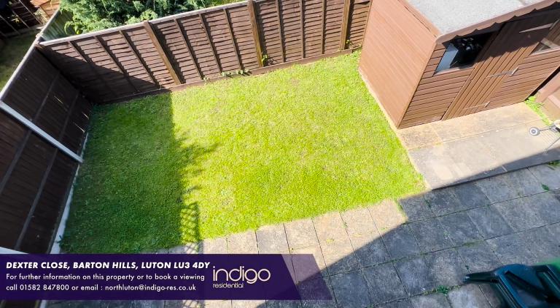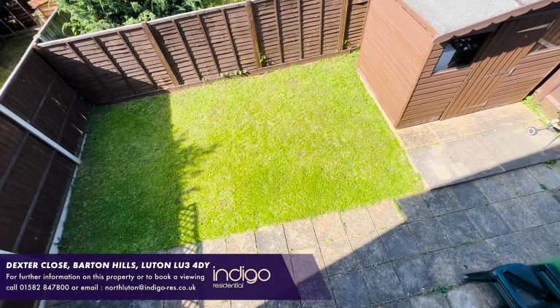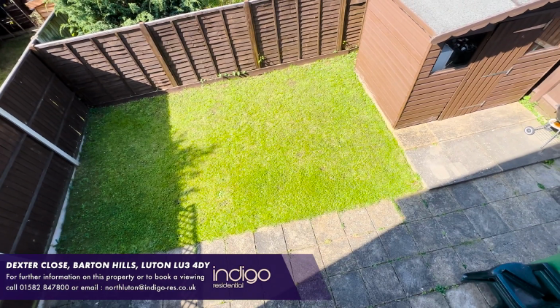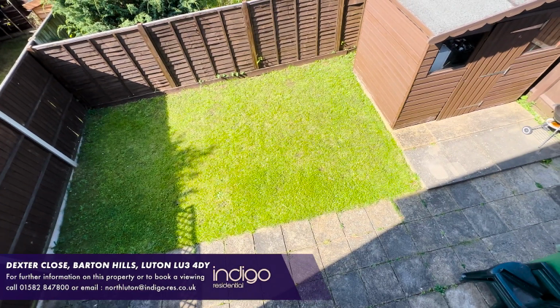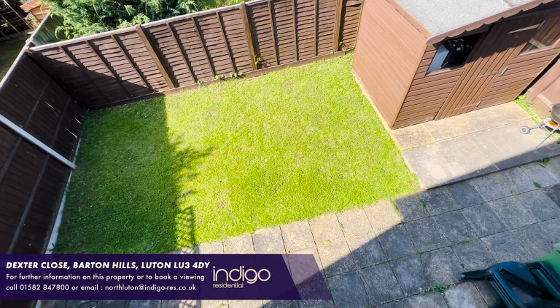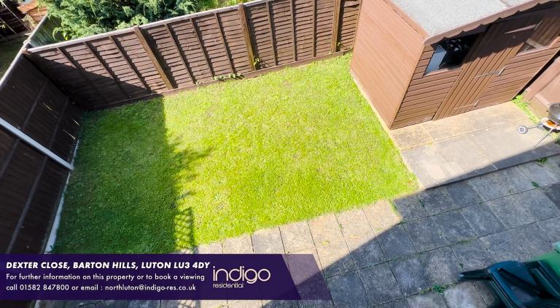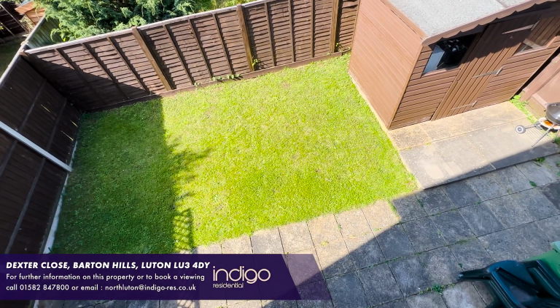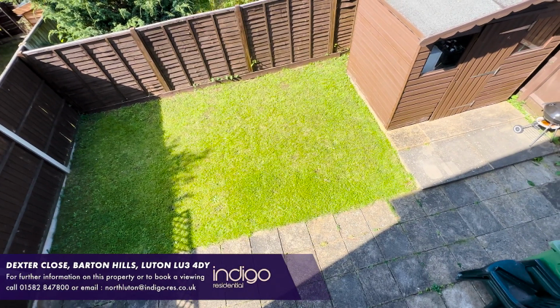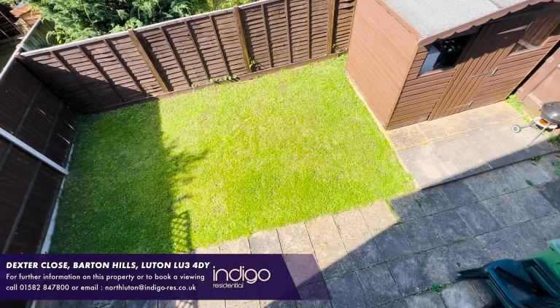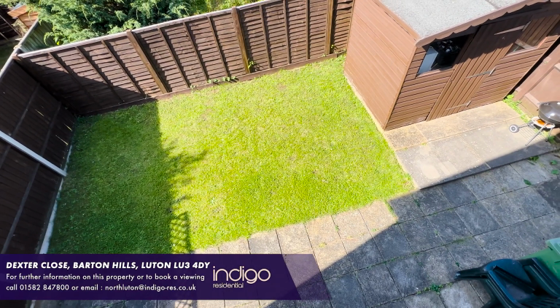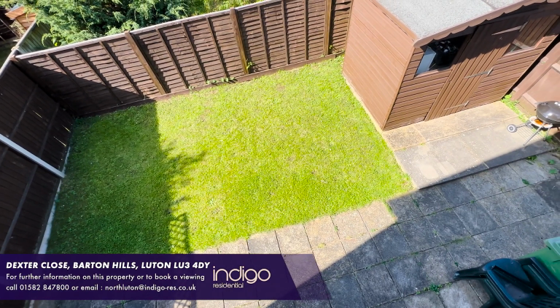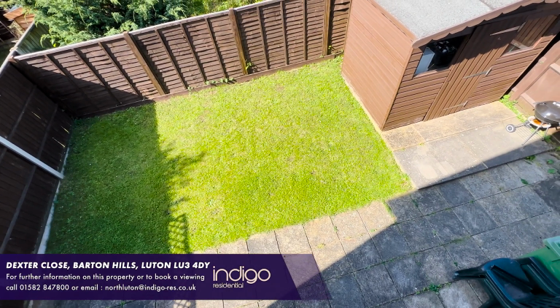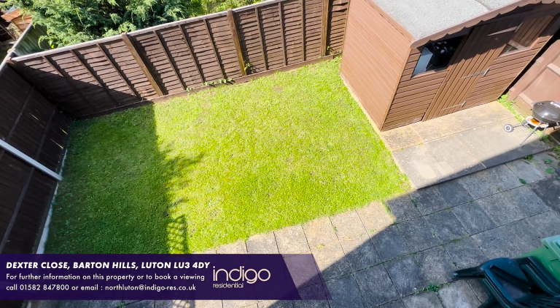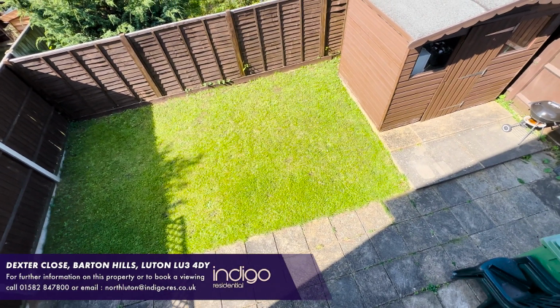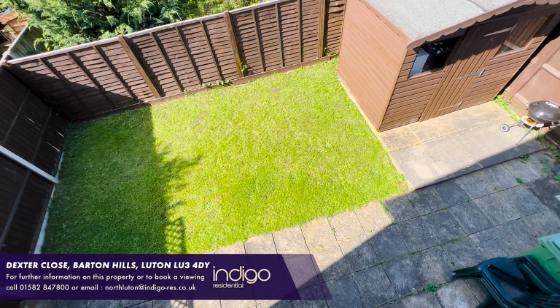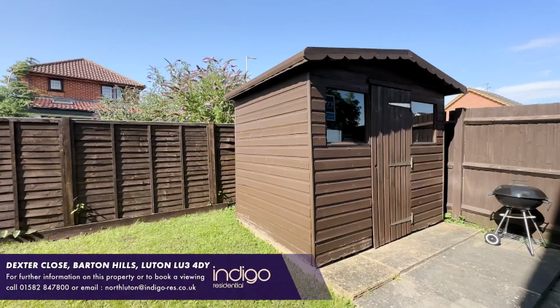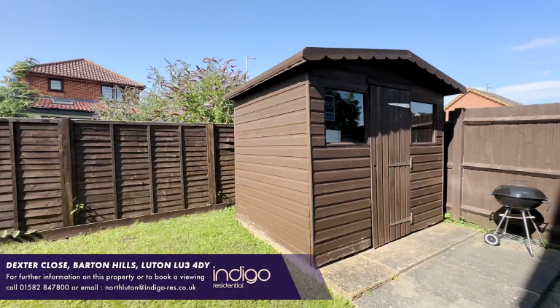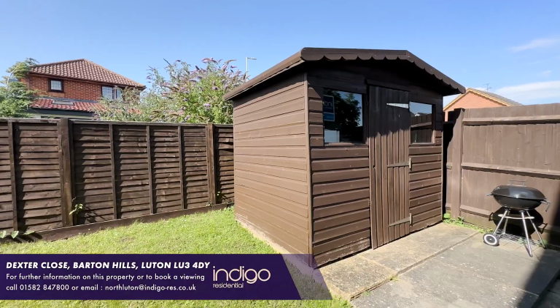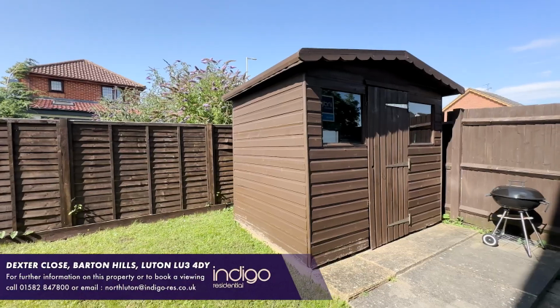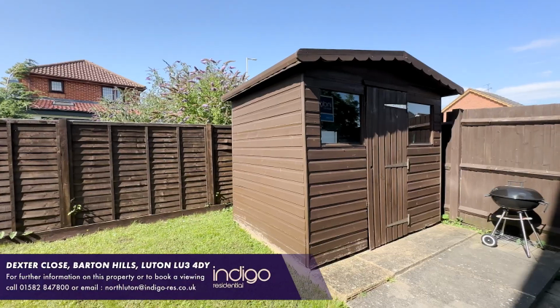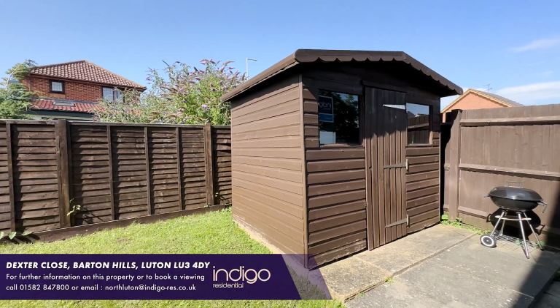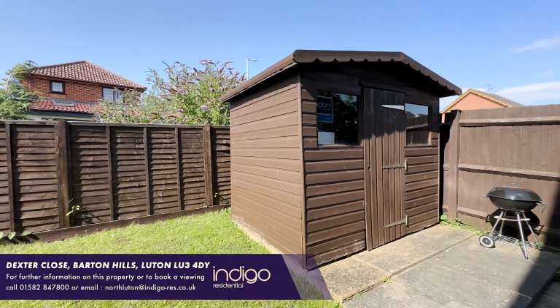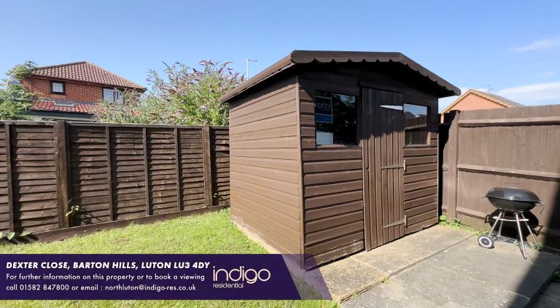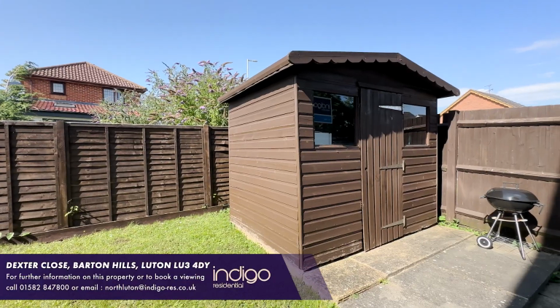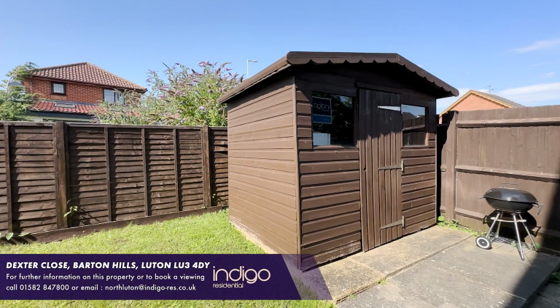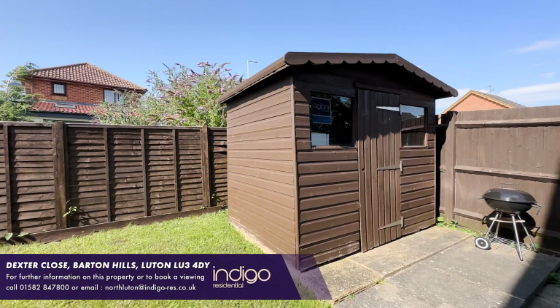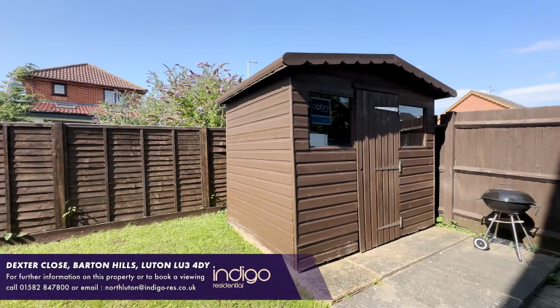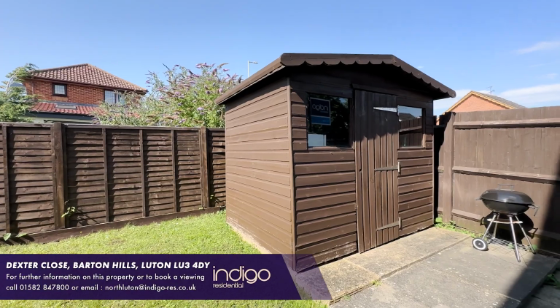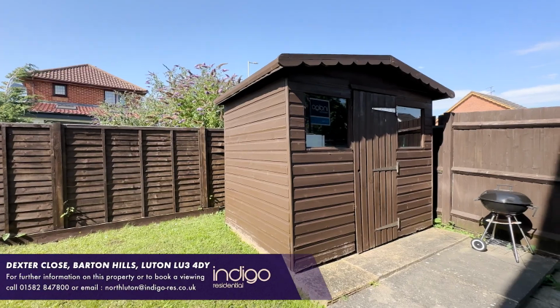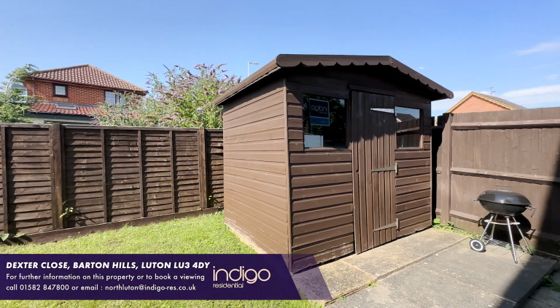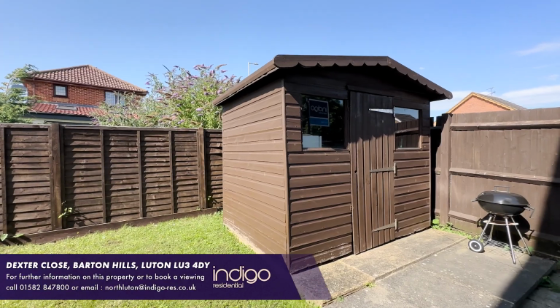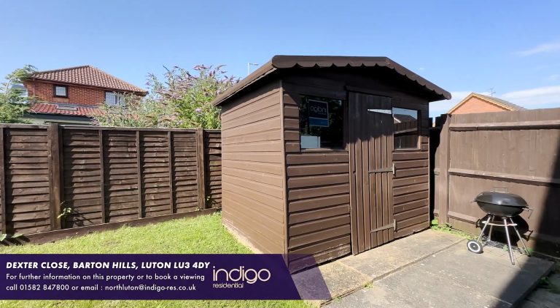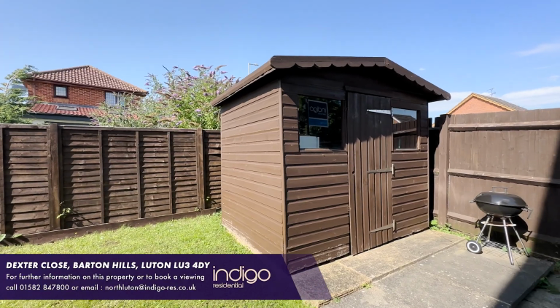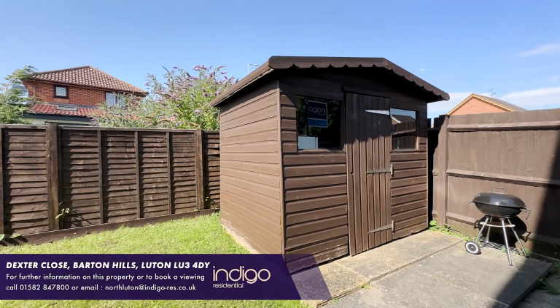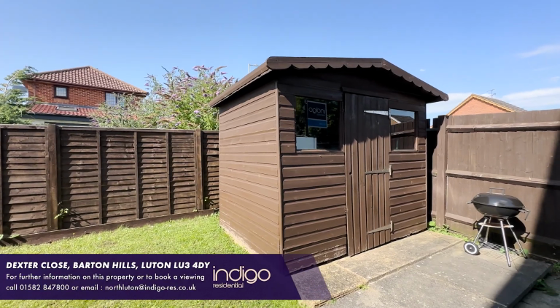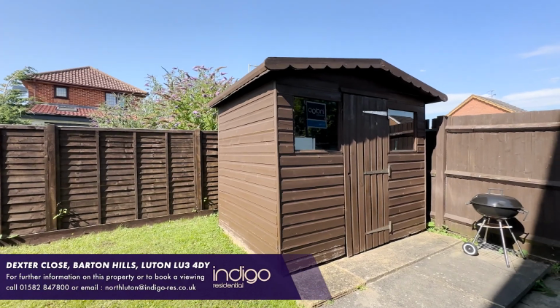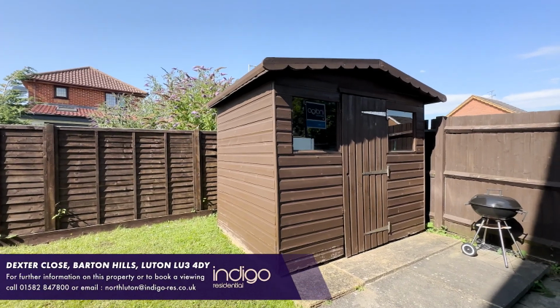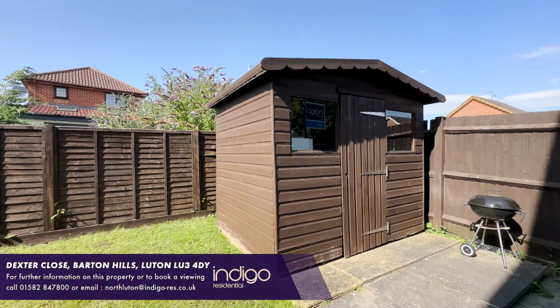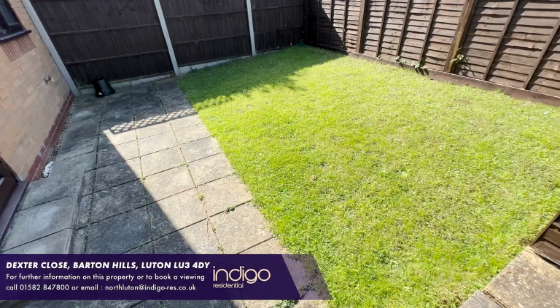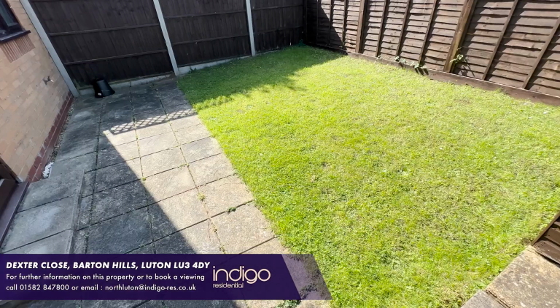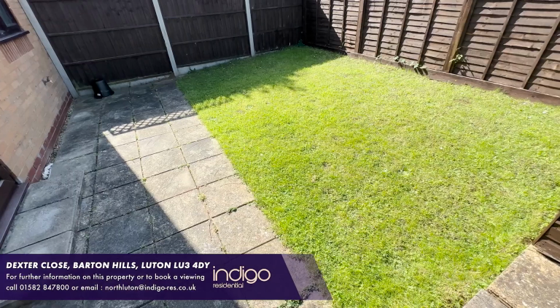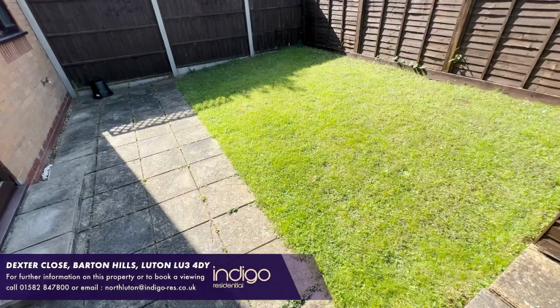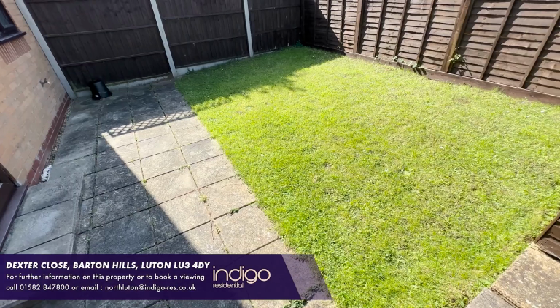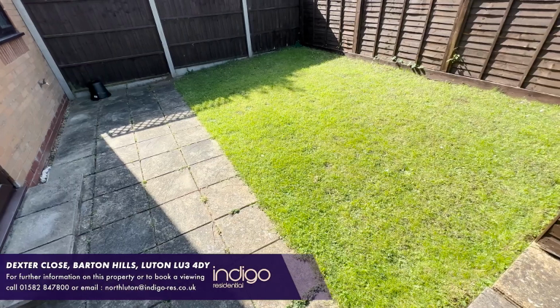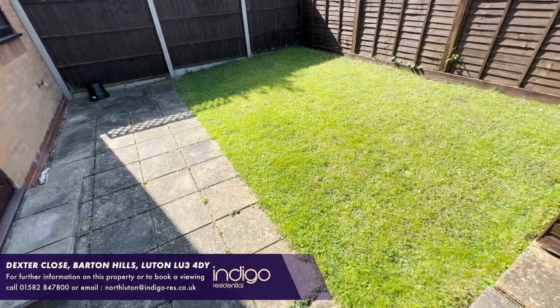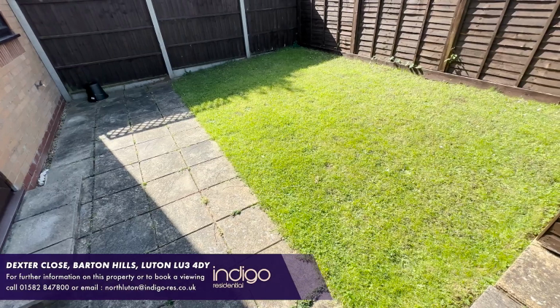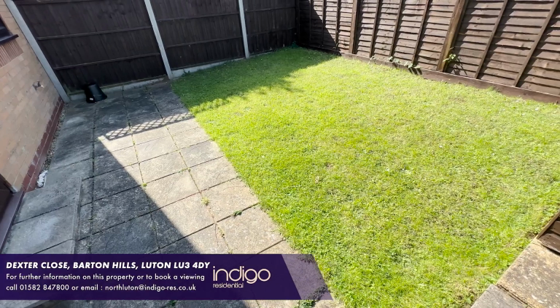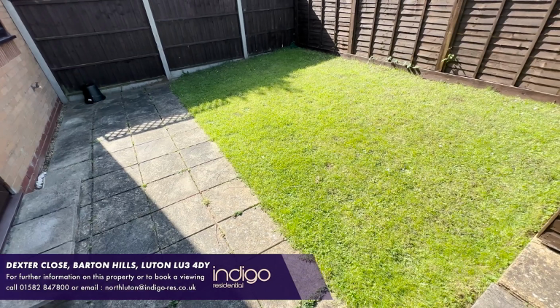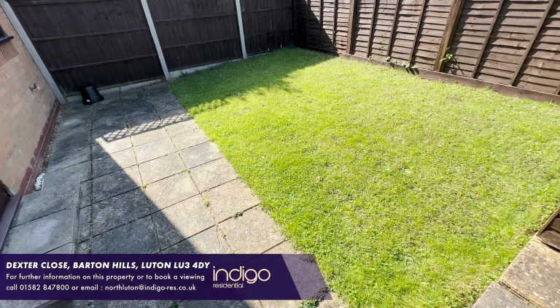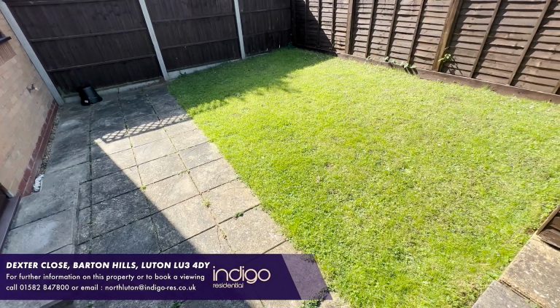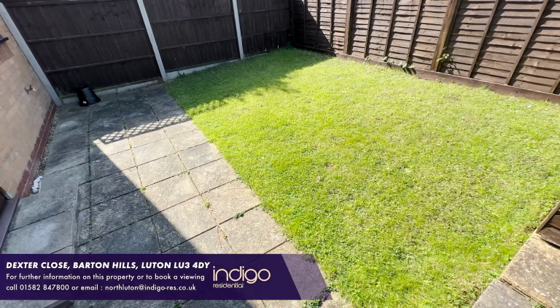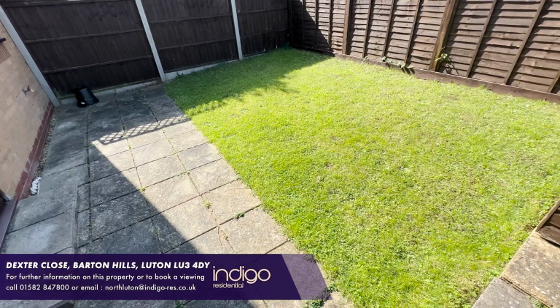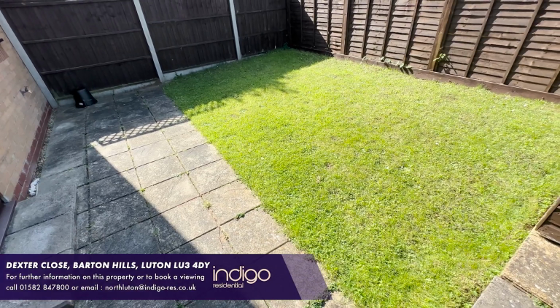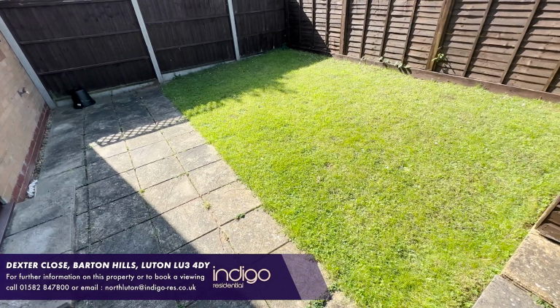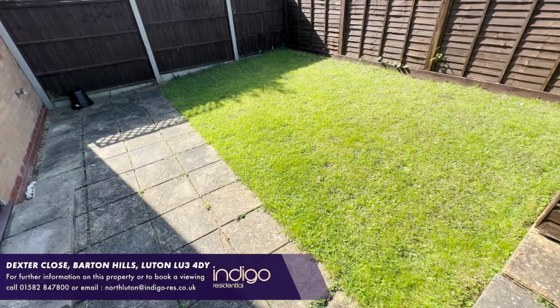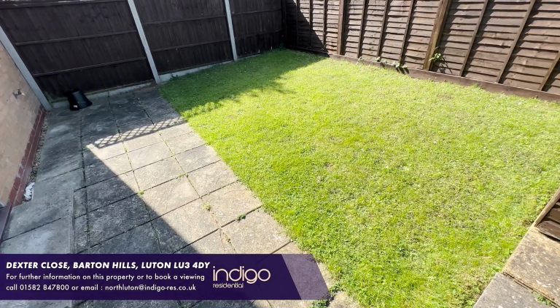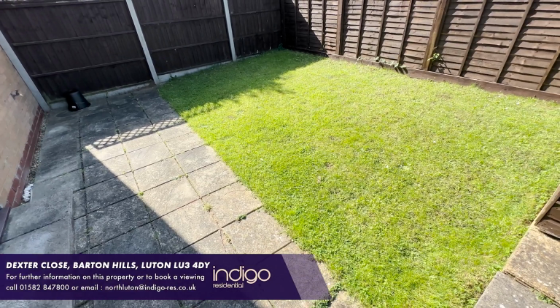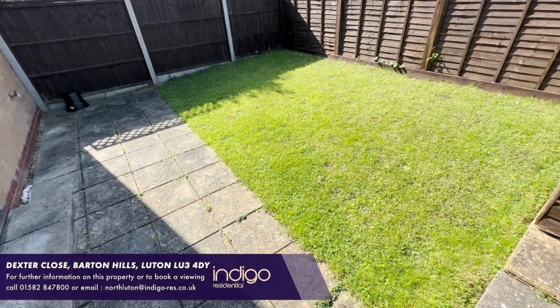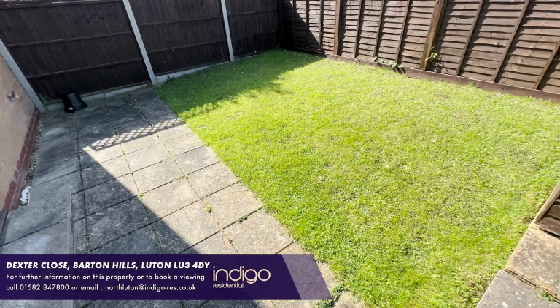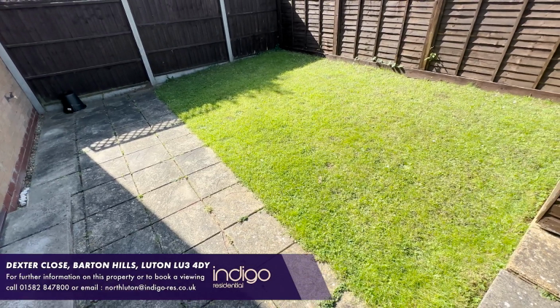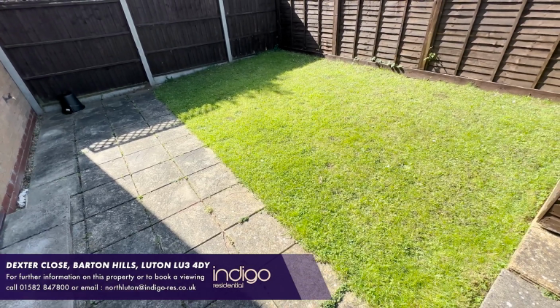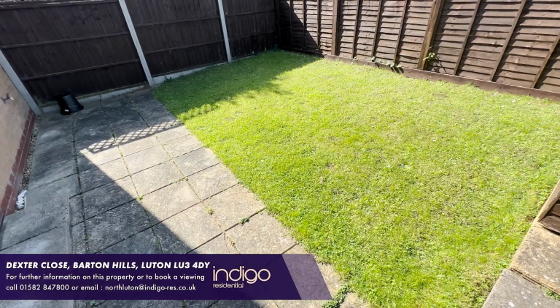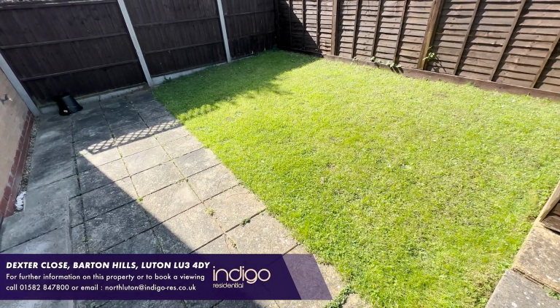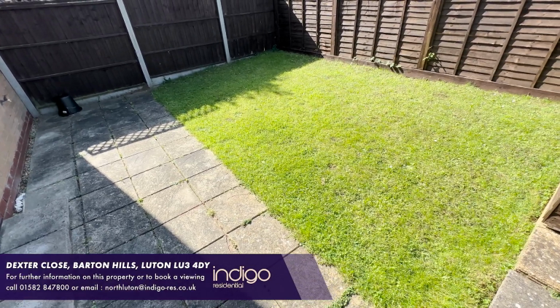Externally, there is an excellent private rear garden with direct access from the property. There are patio and lawn areas and a large shed.